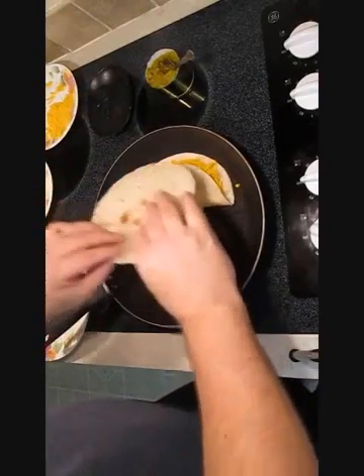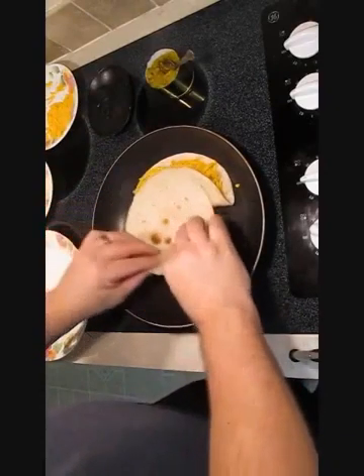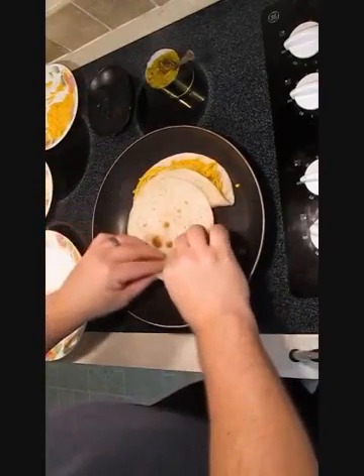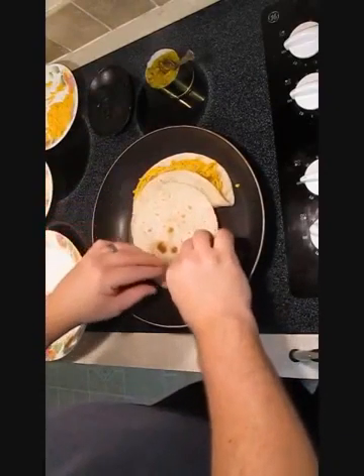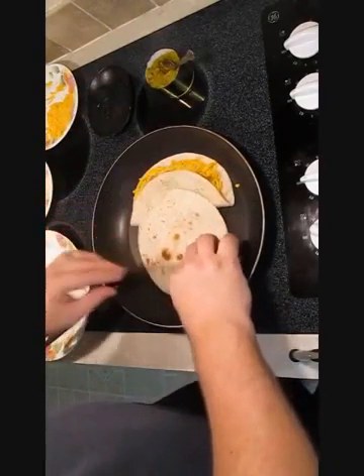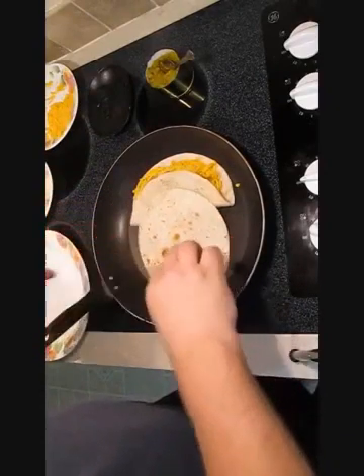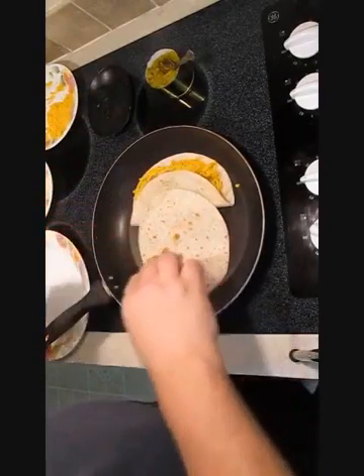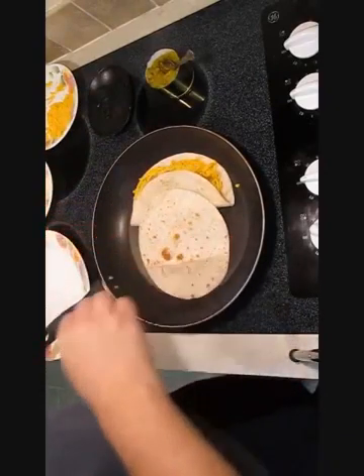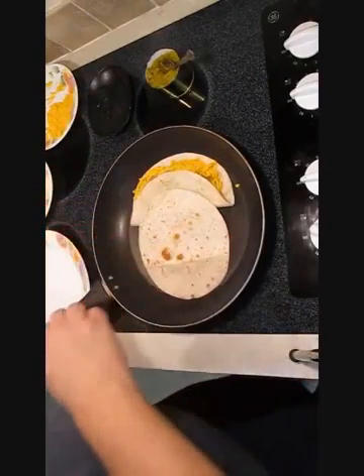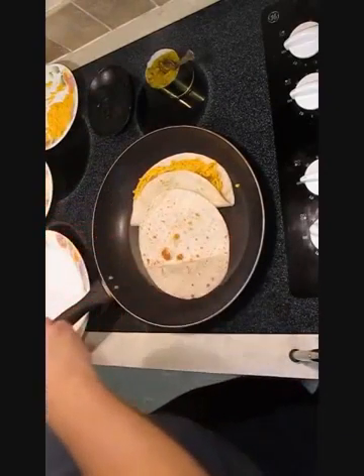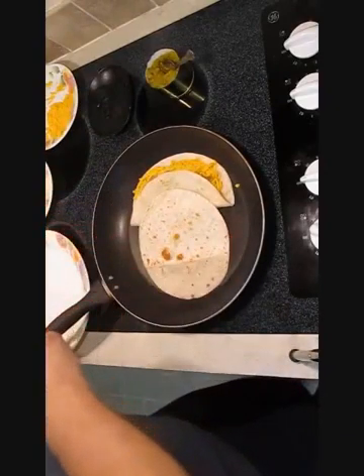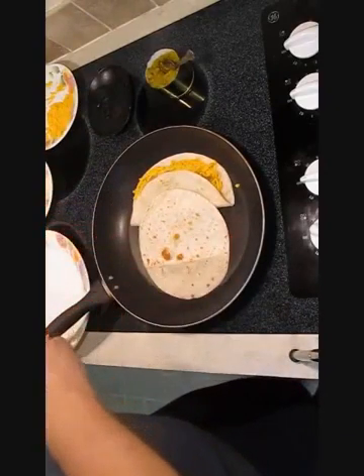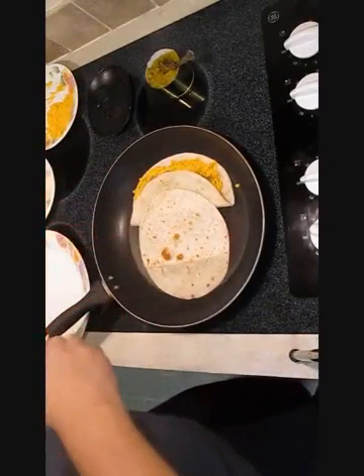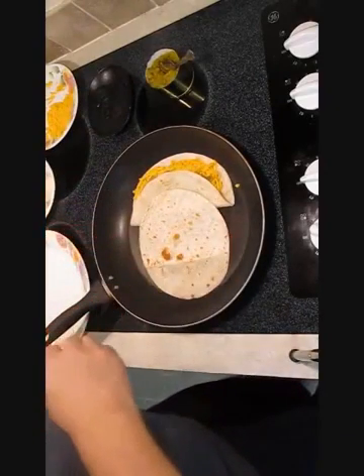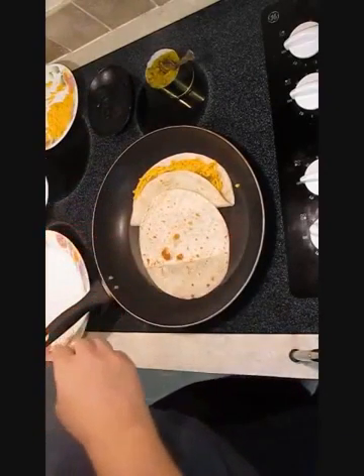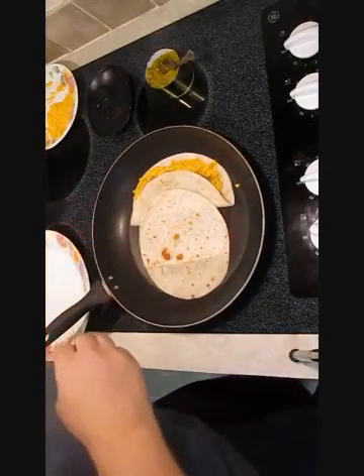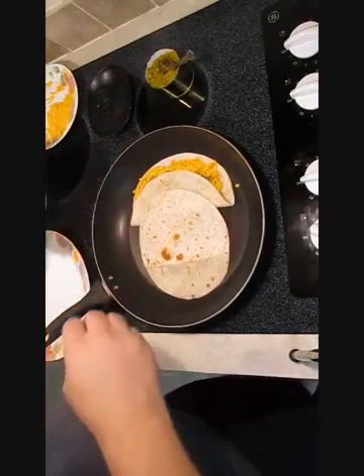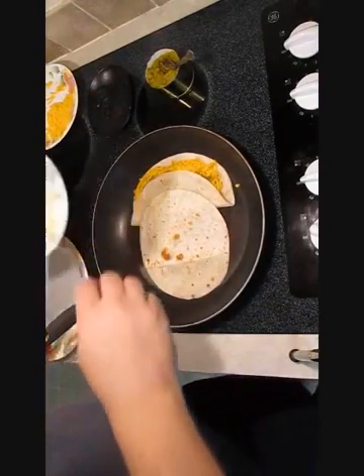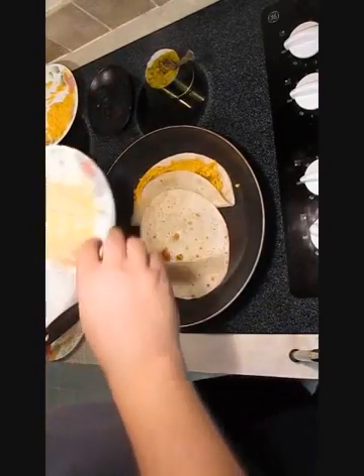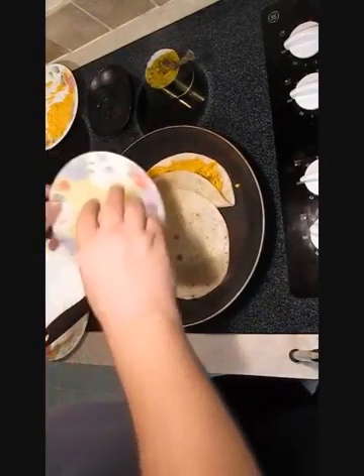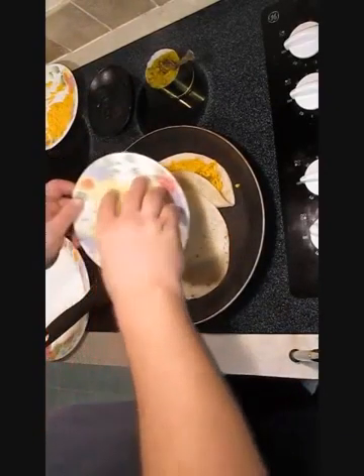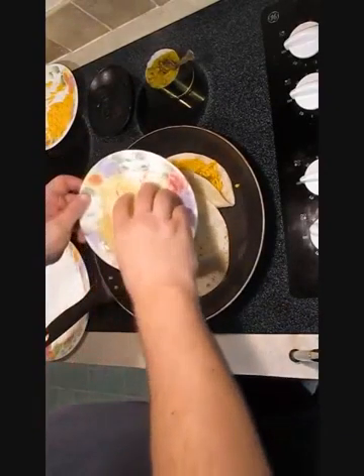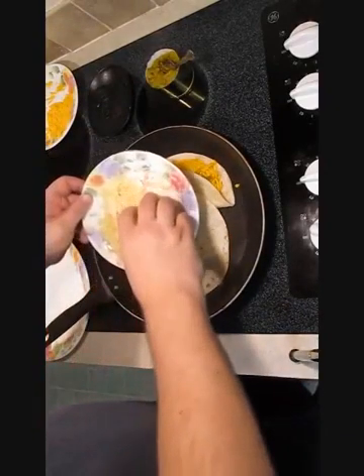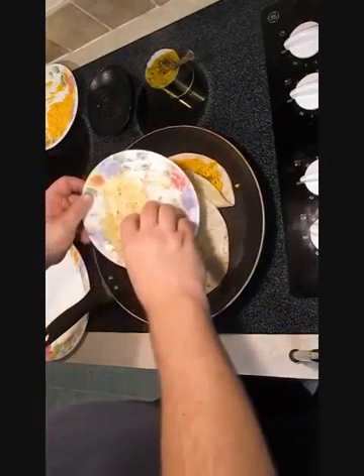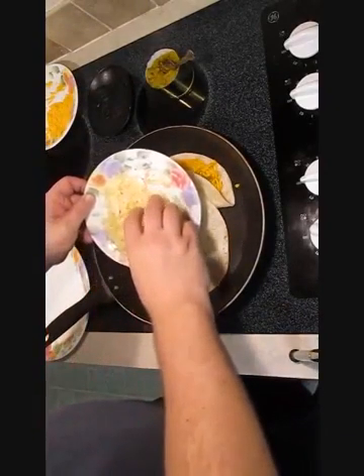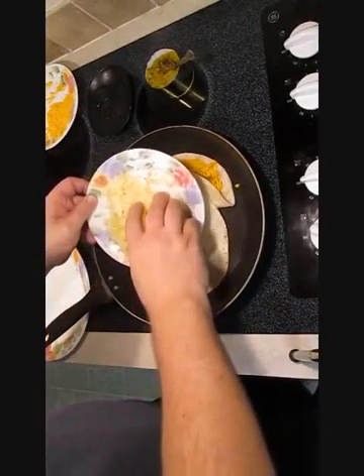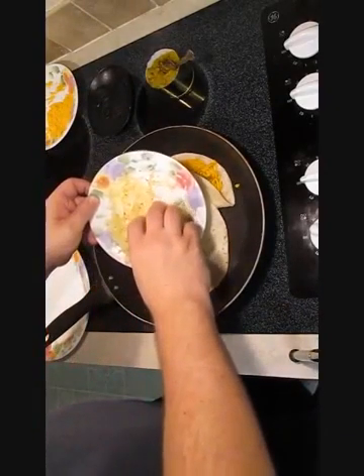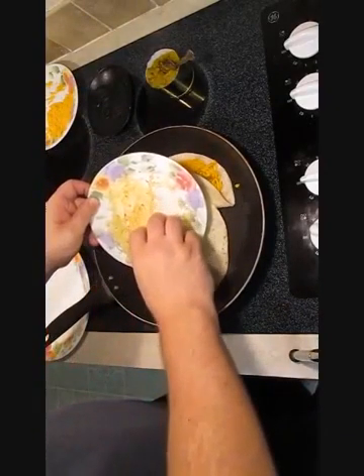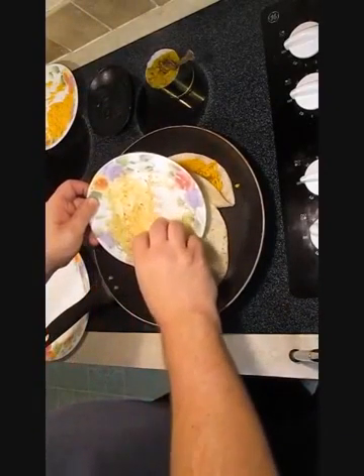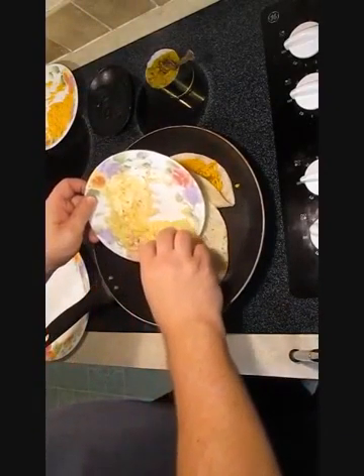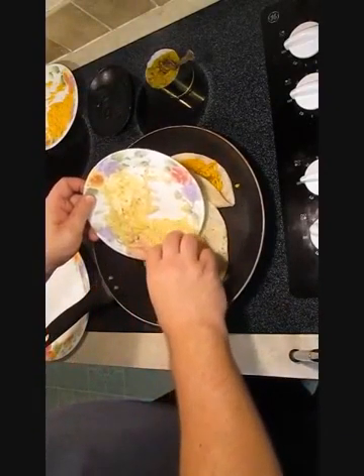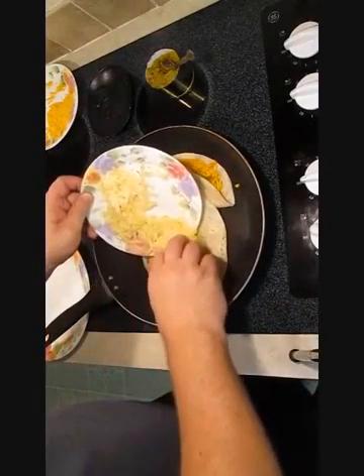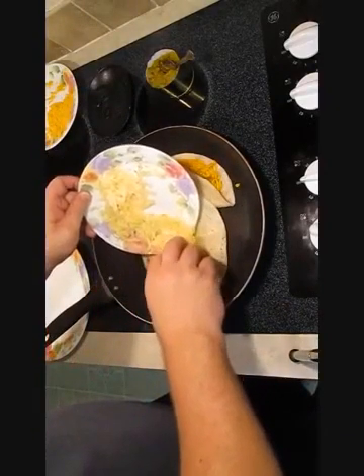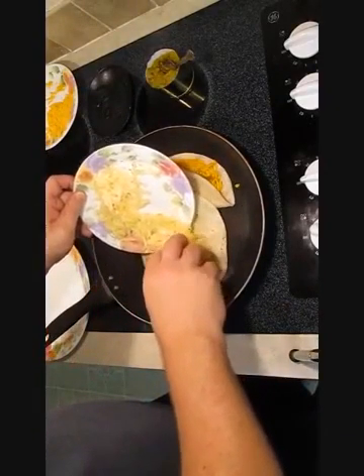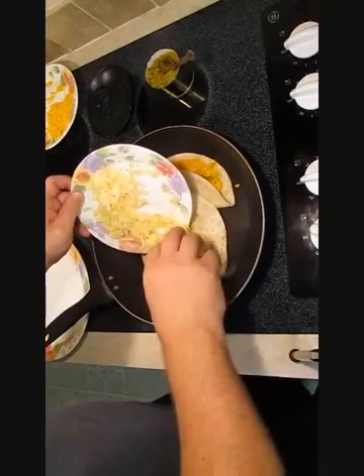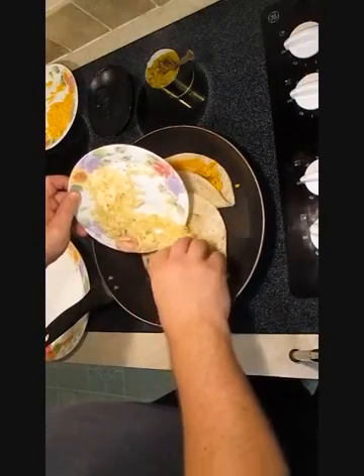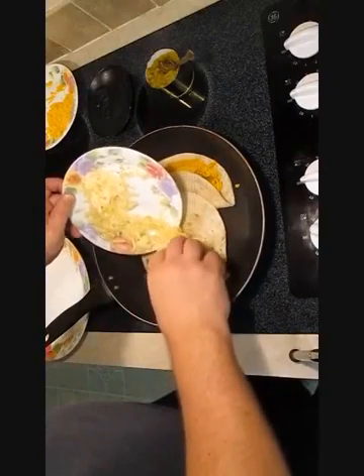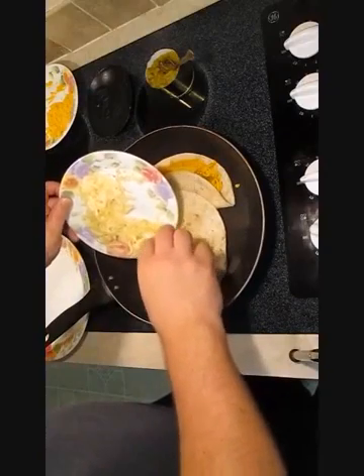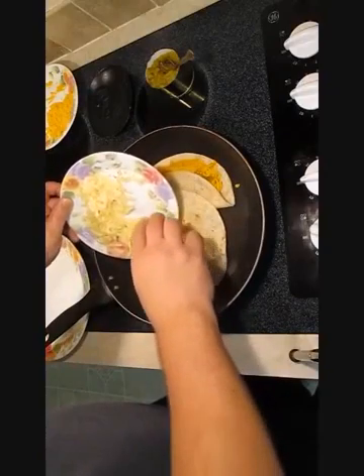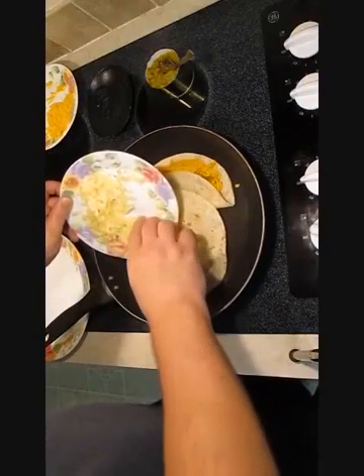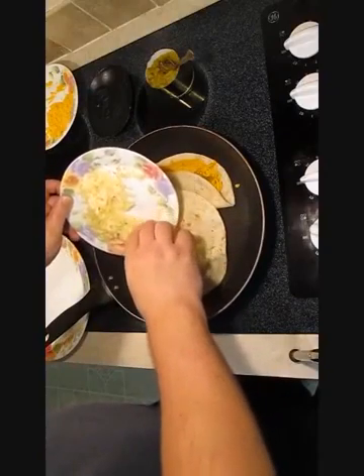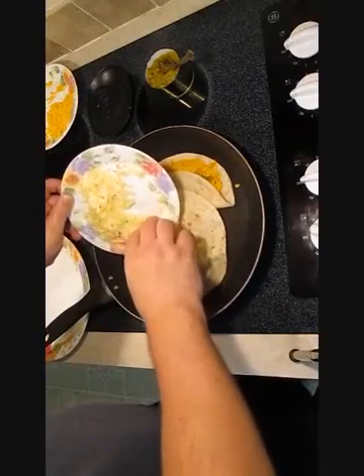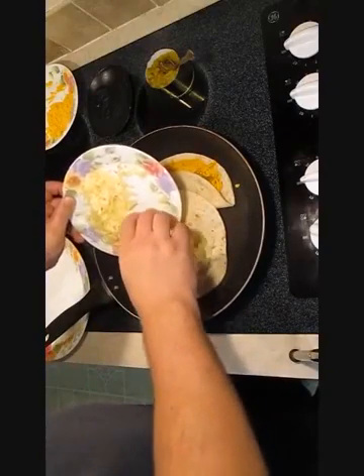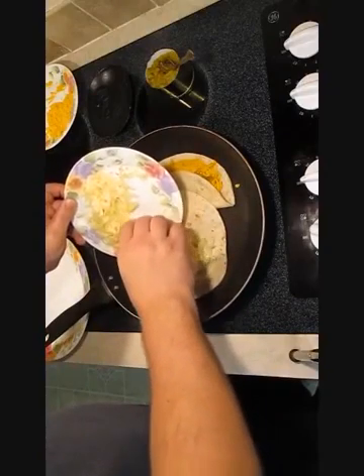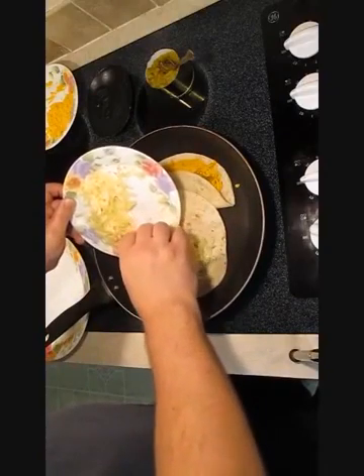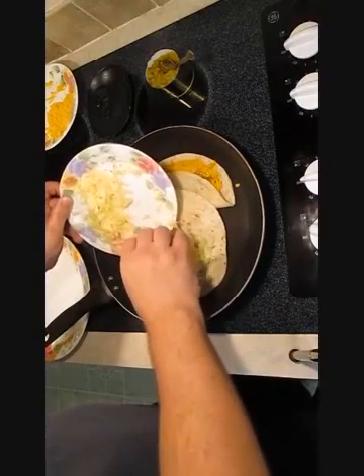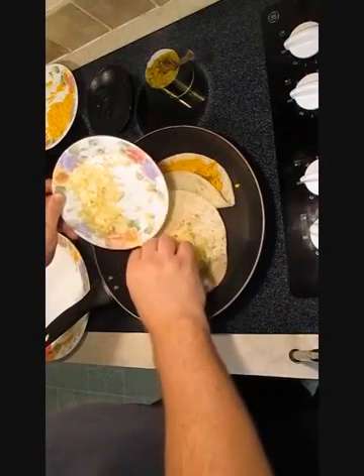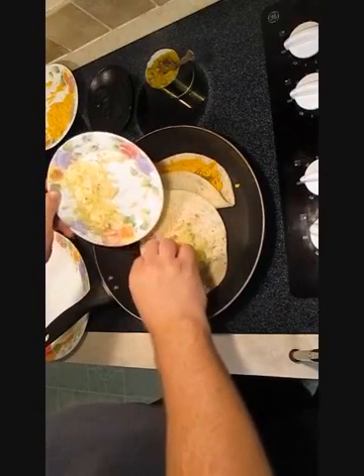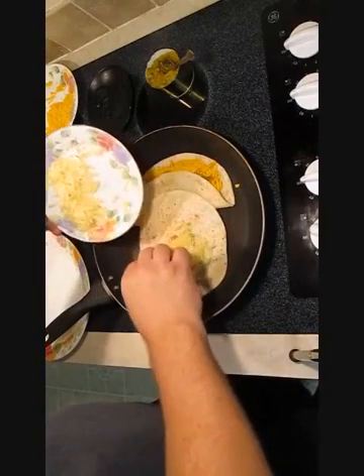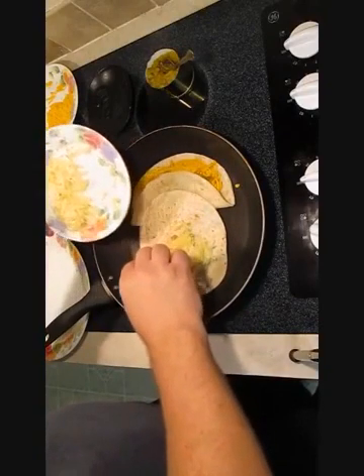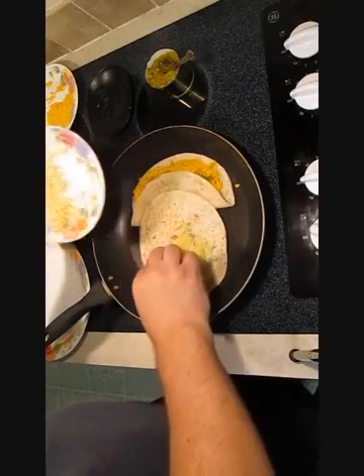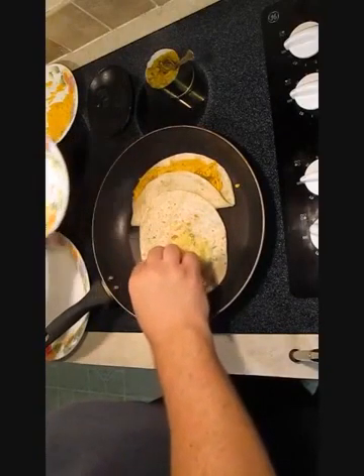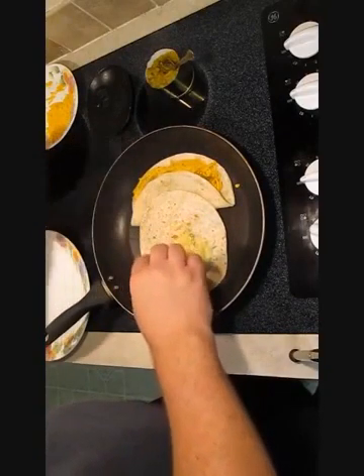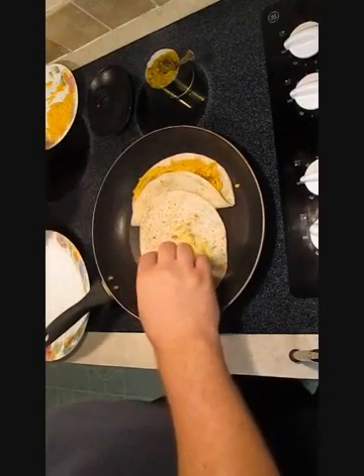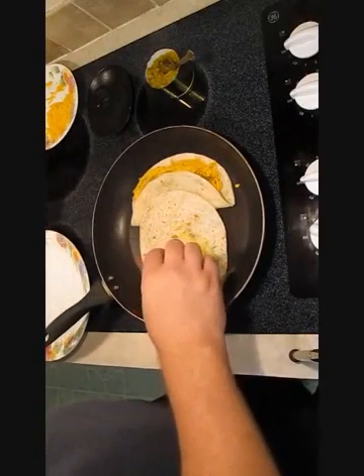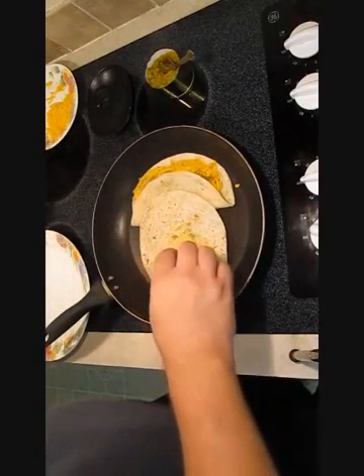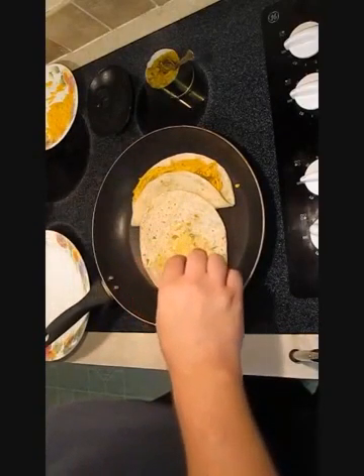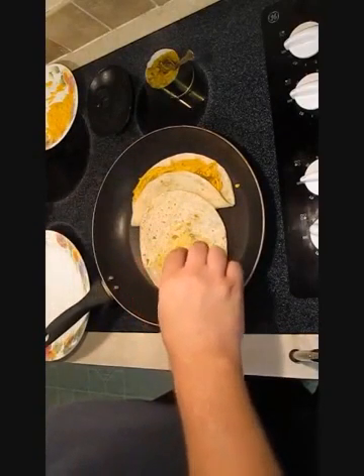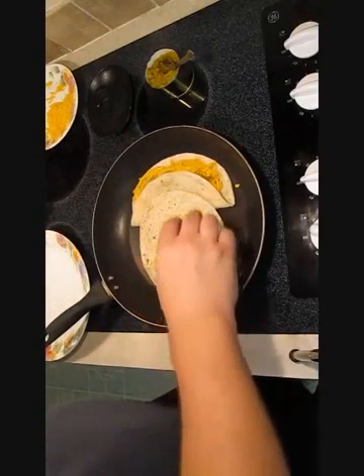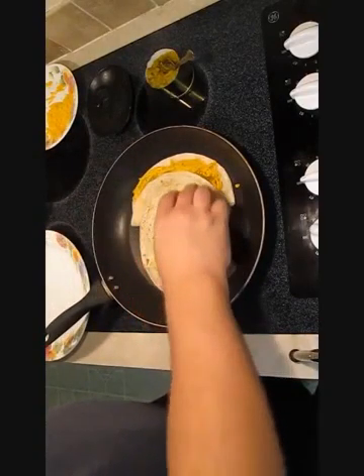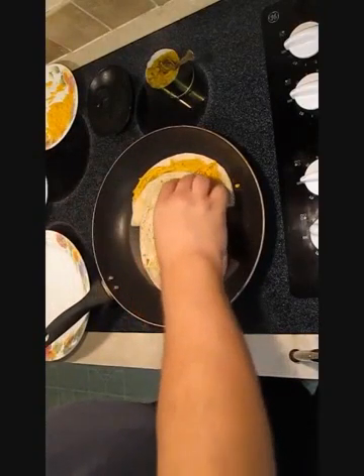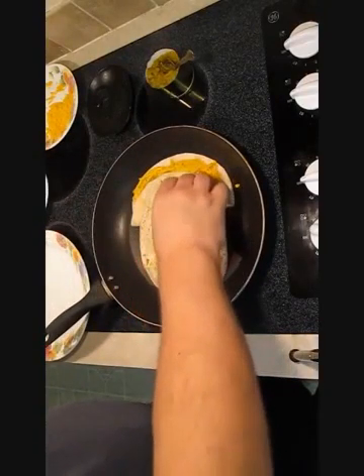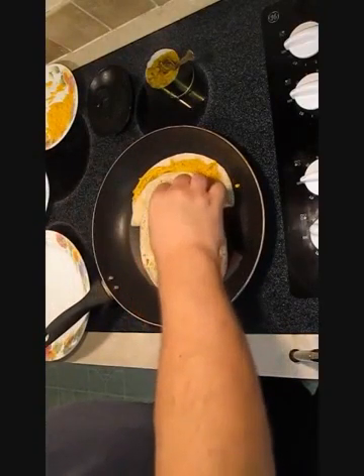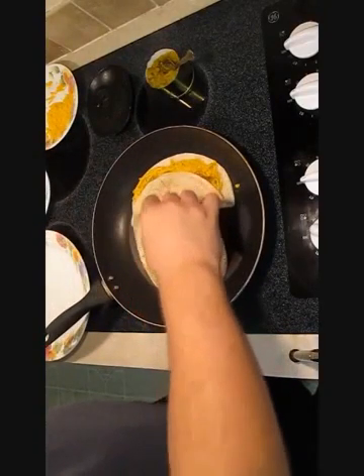Now for this next one, I'm going to be using pepper jack cheese. This one's my favorite, so I thought I'd throw that into the mix as well.